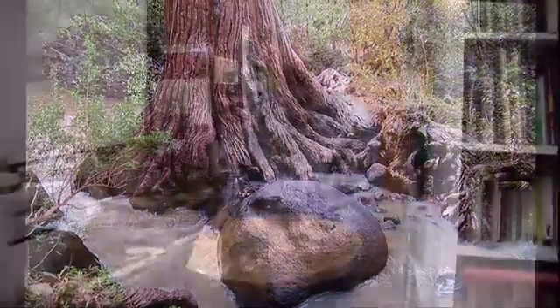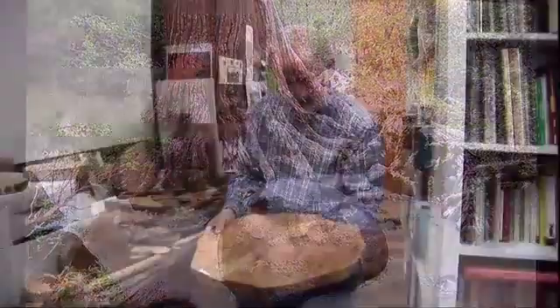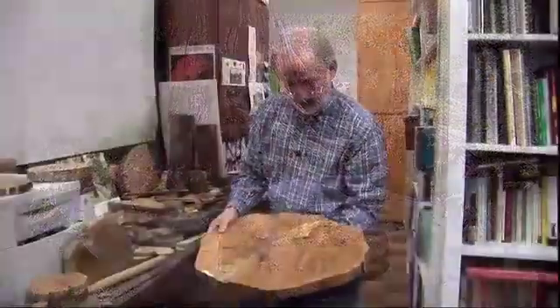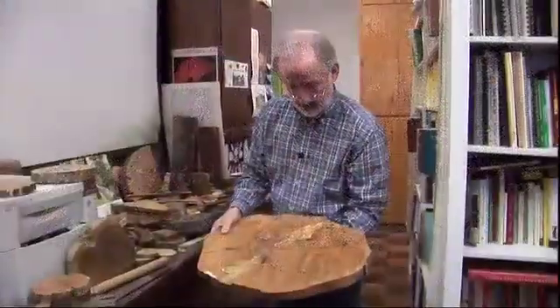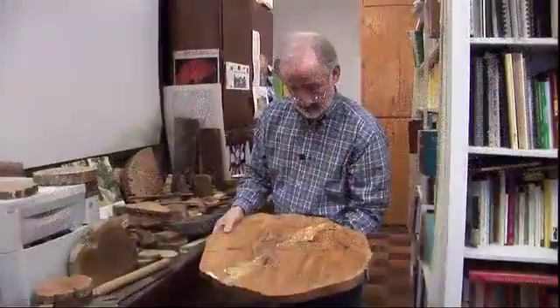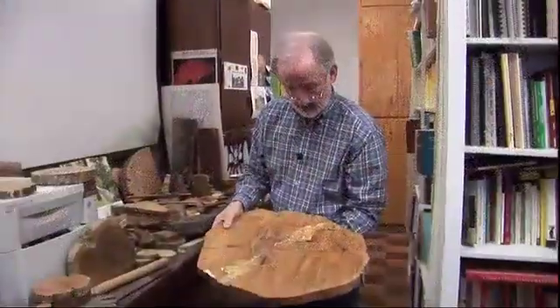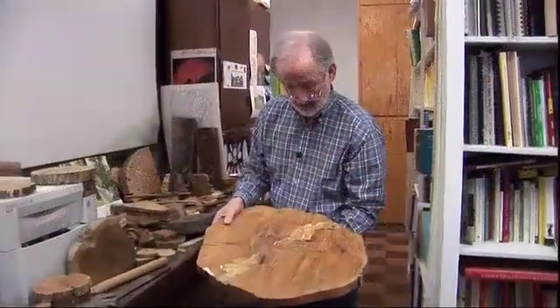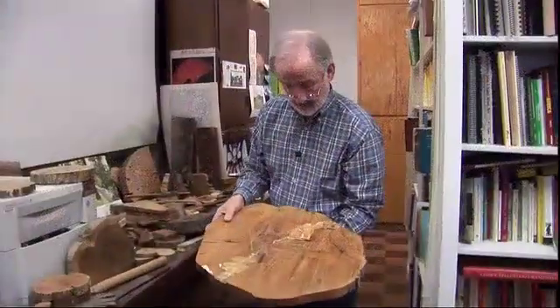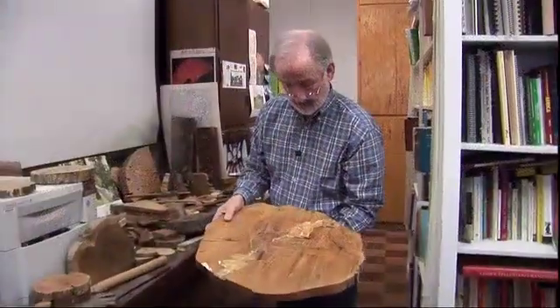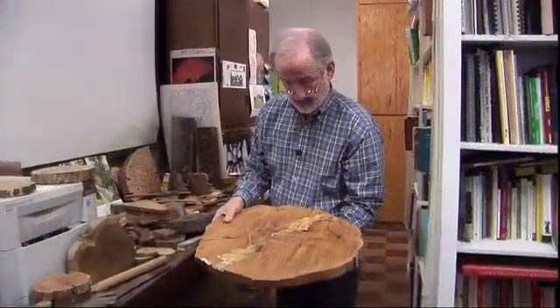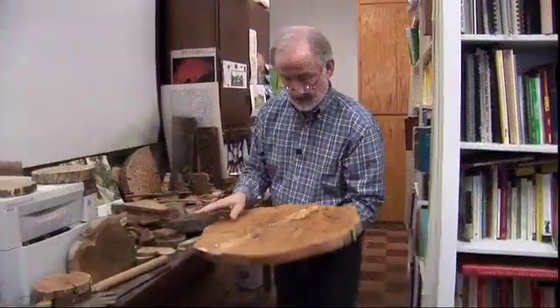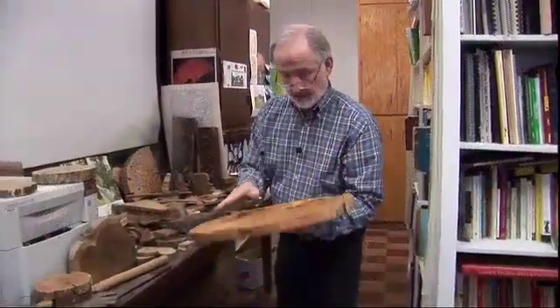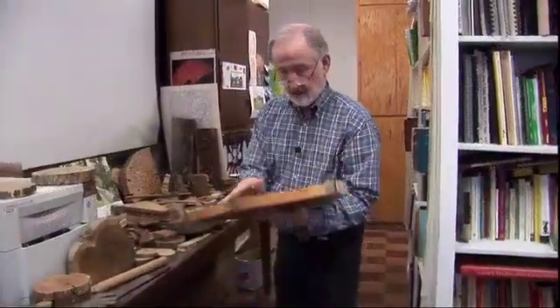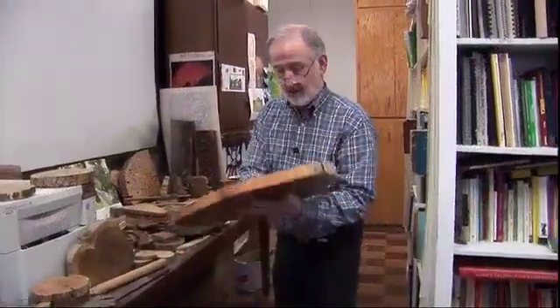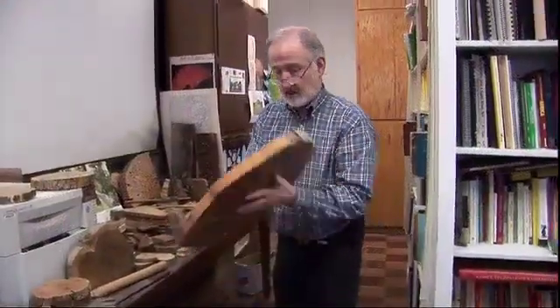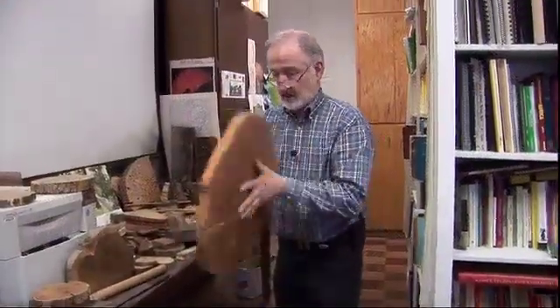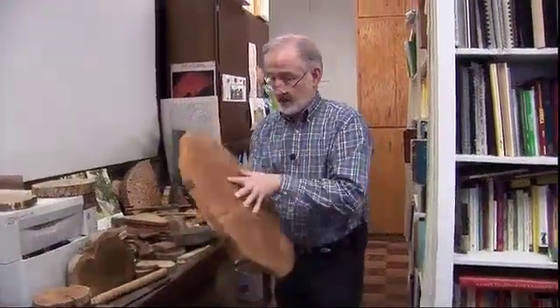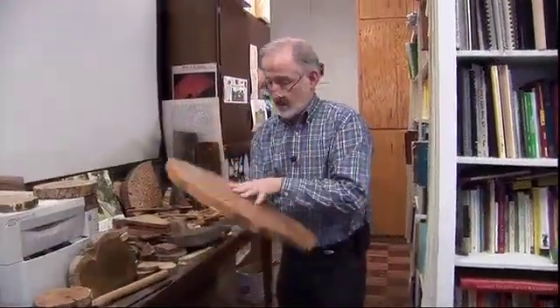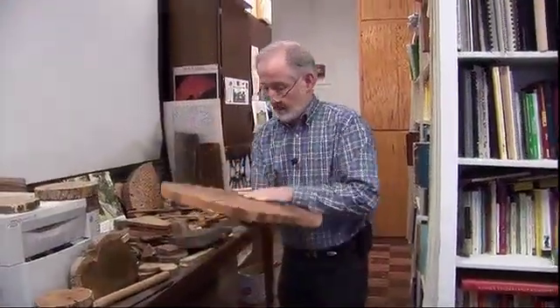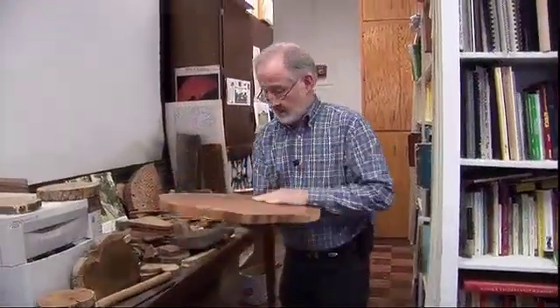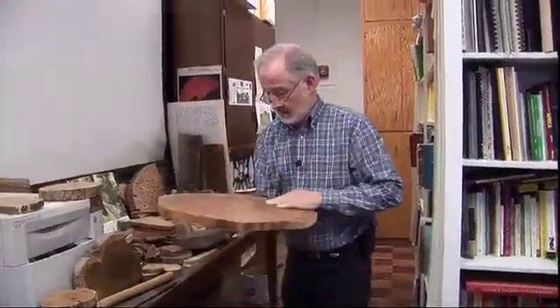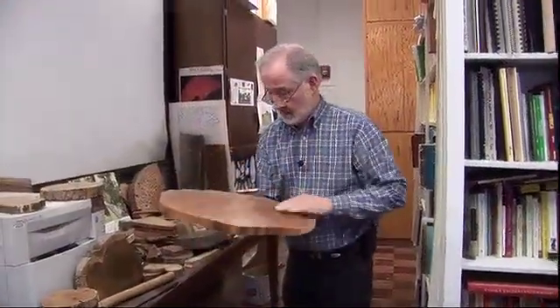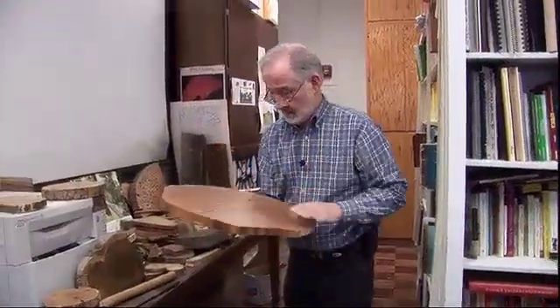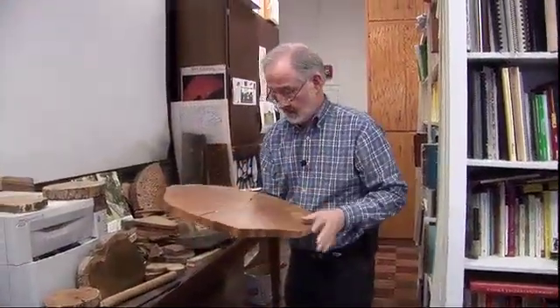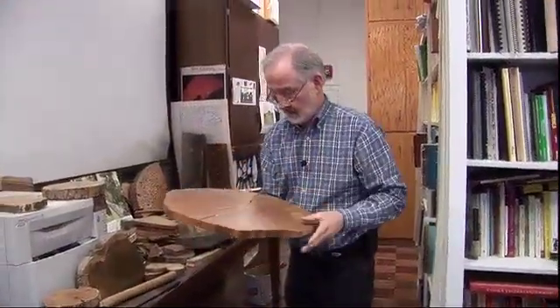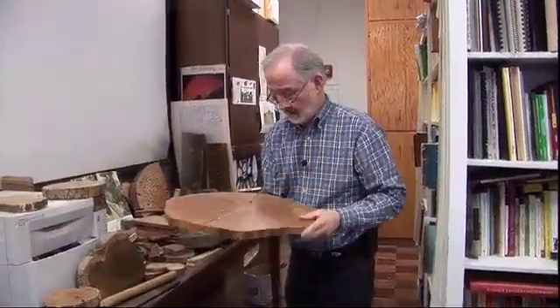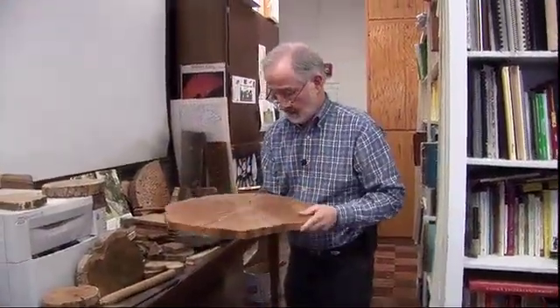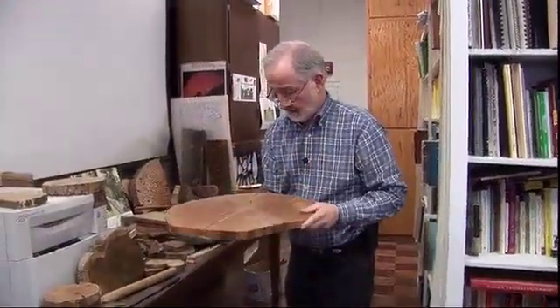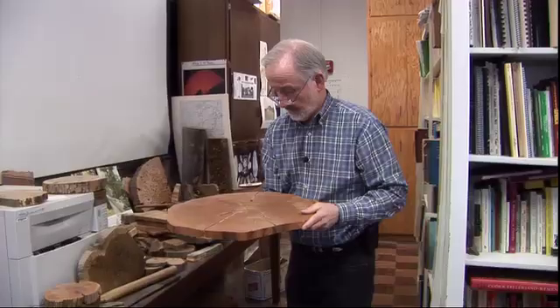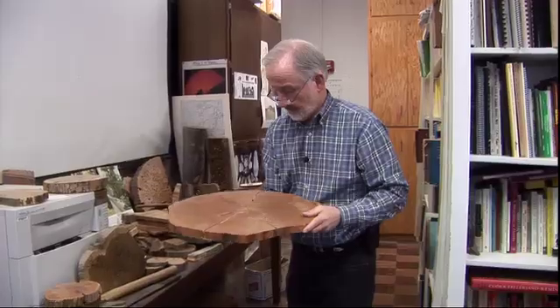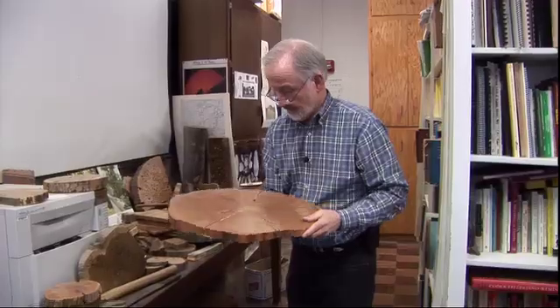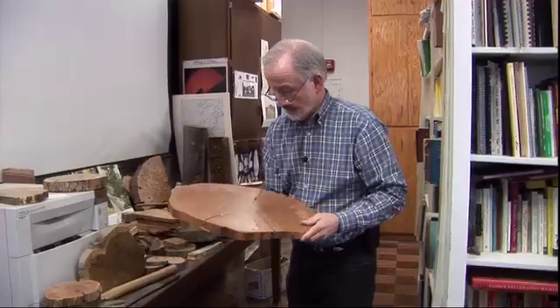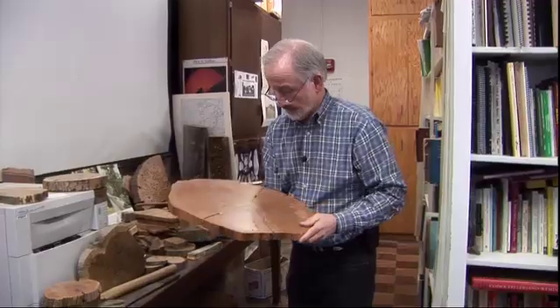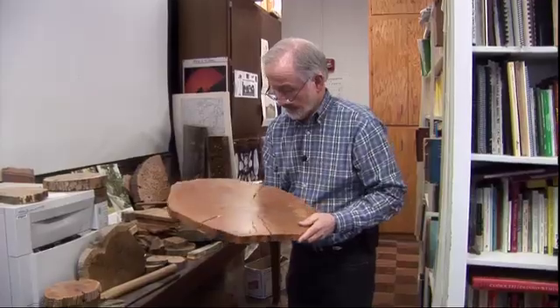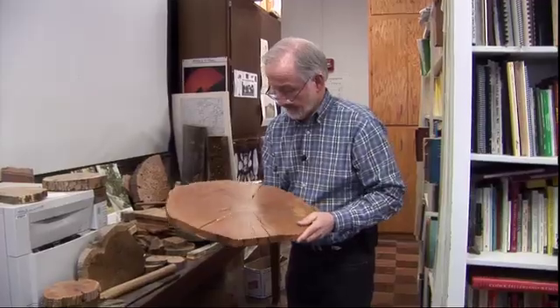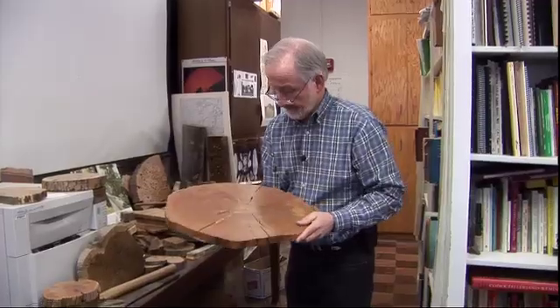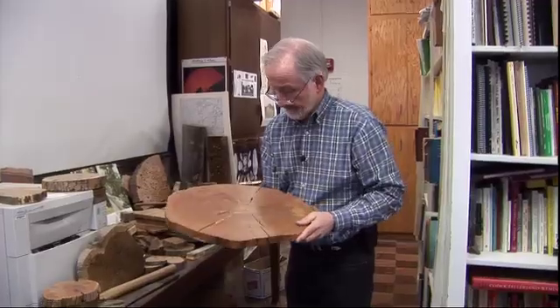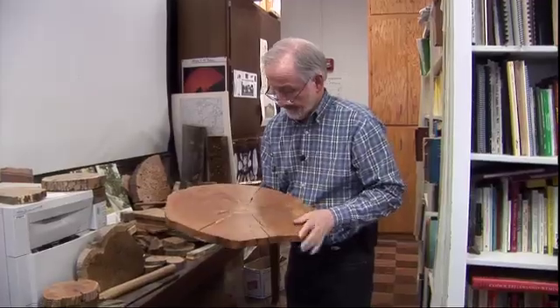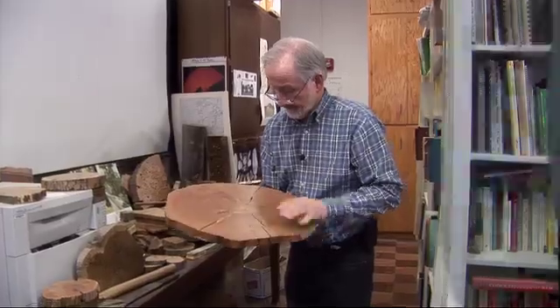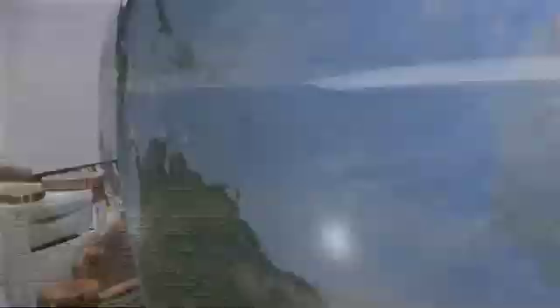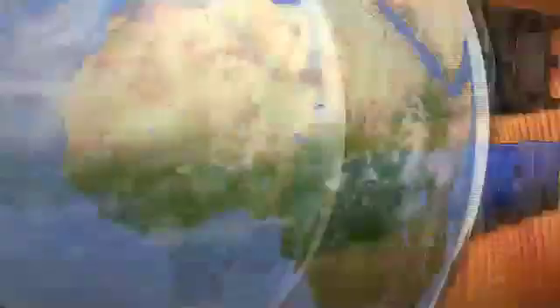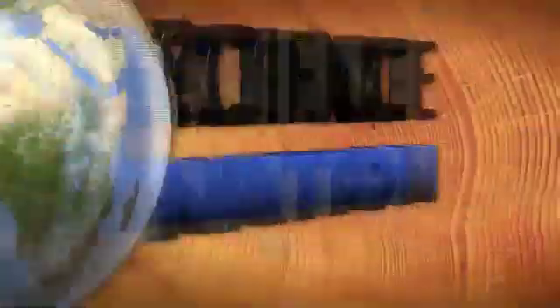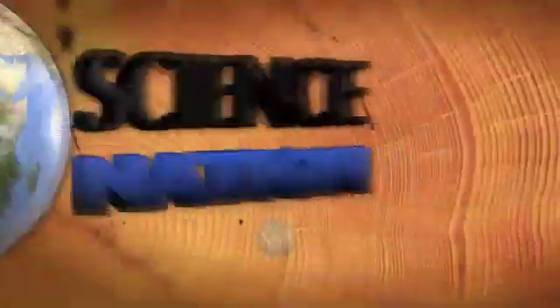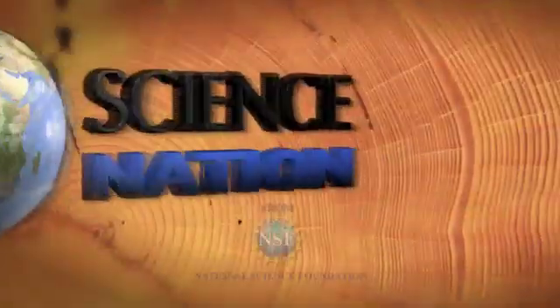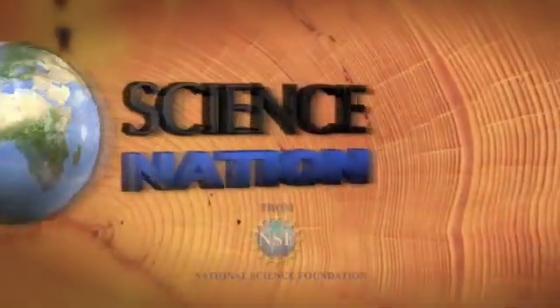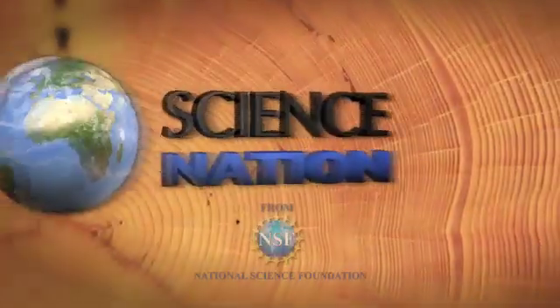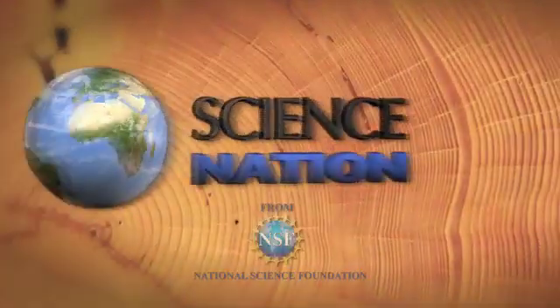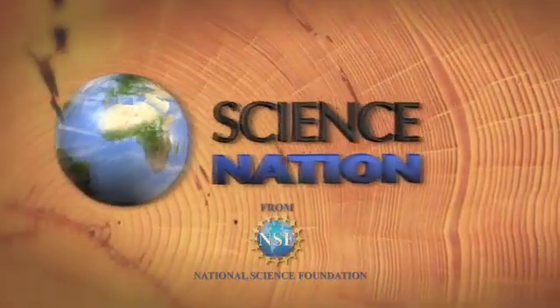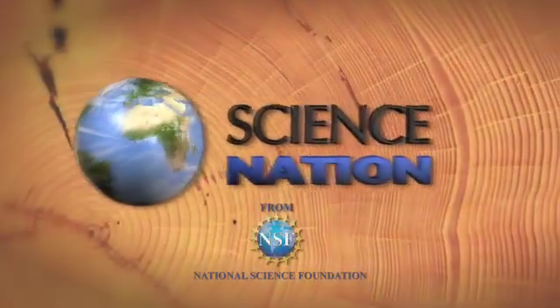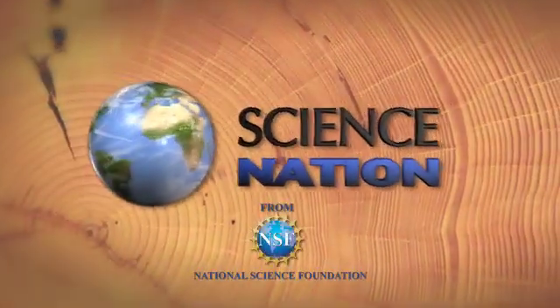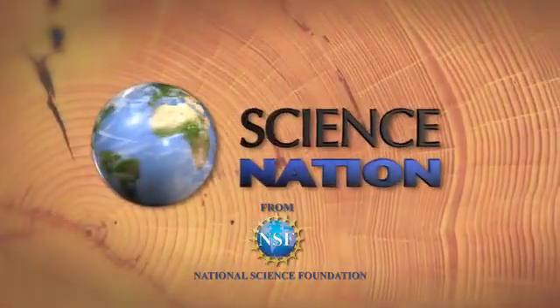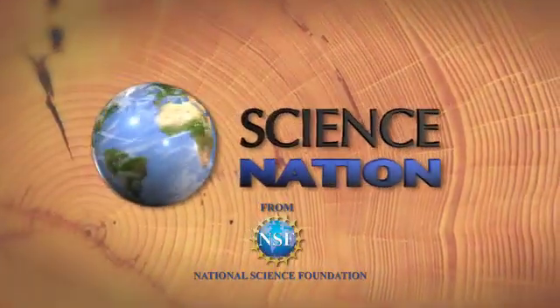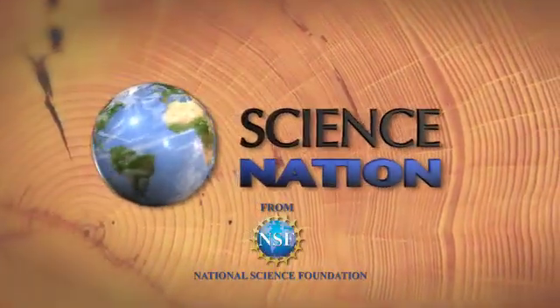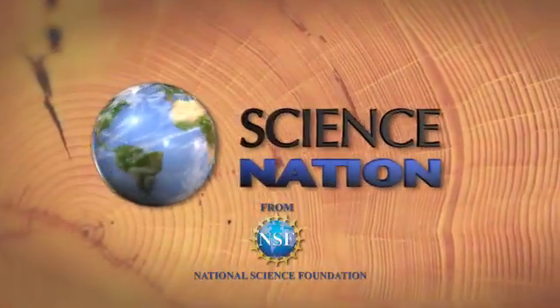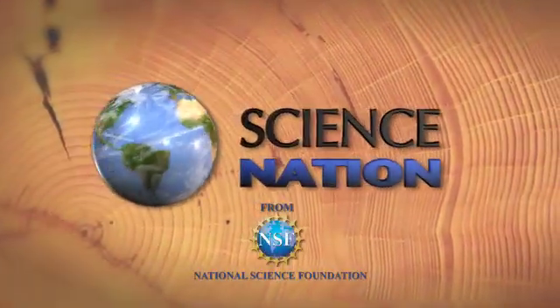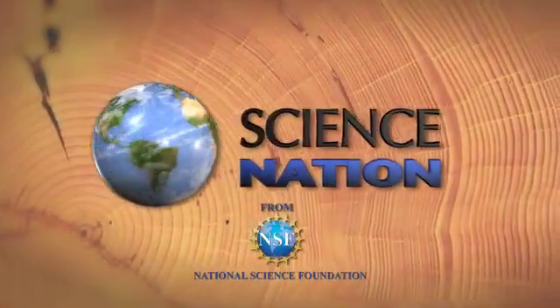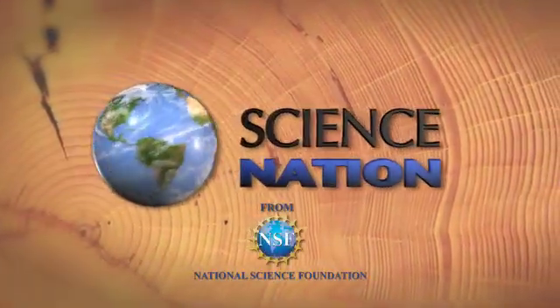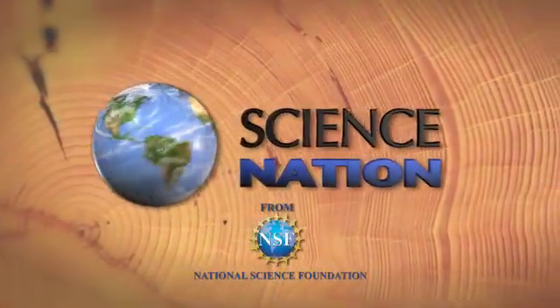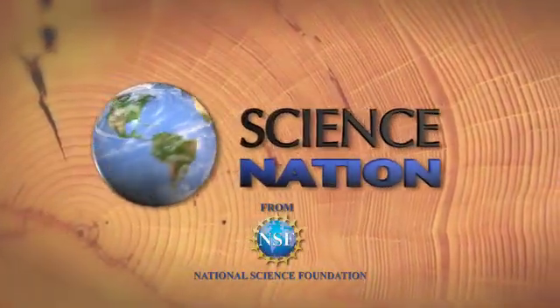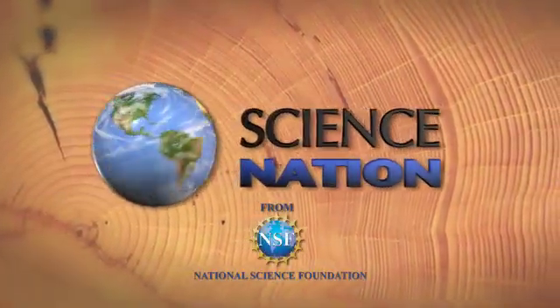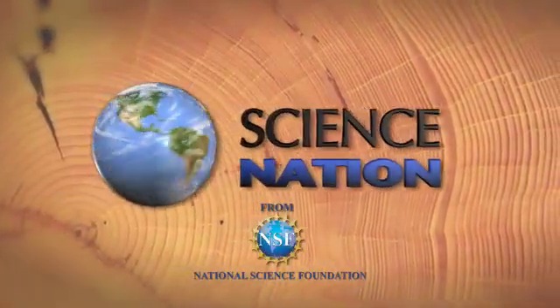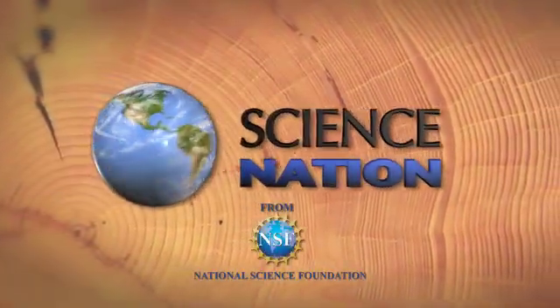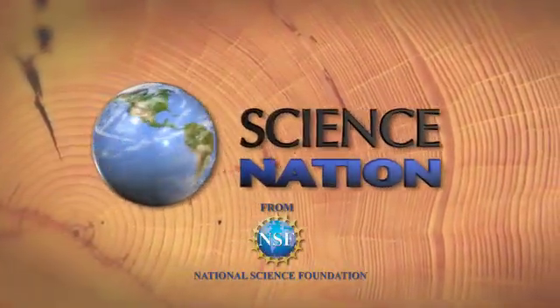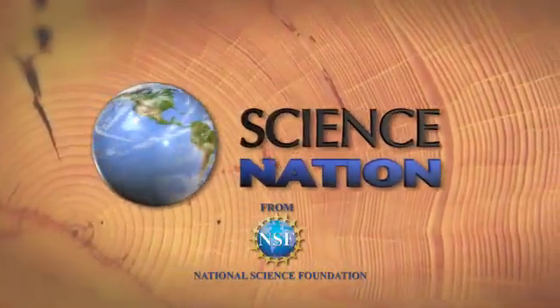And that's a ringing endorsement from this Lord of the Rings. For Science Nation, I'm Miles O'Brien.